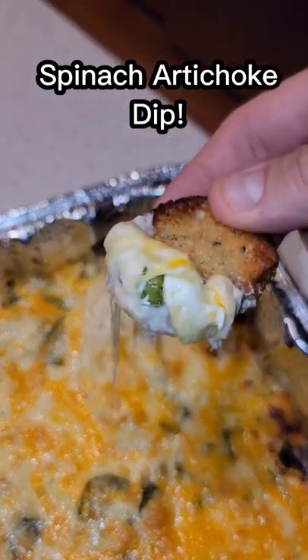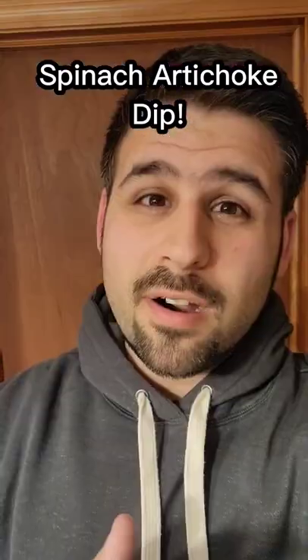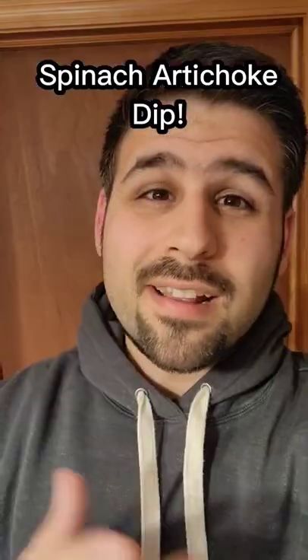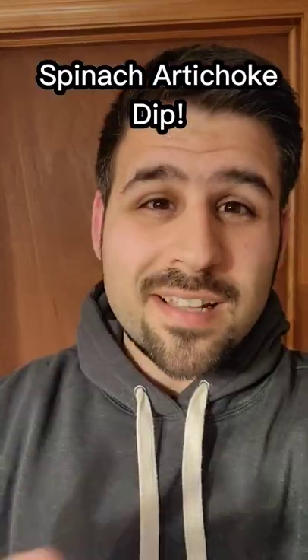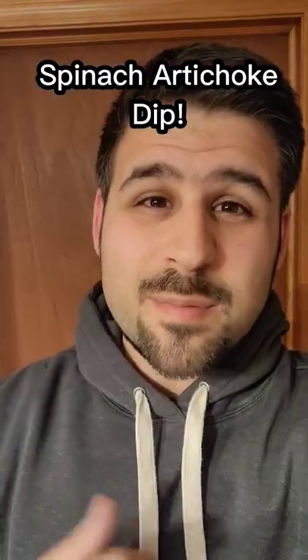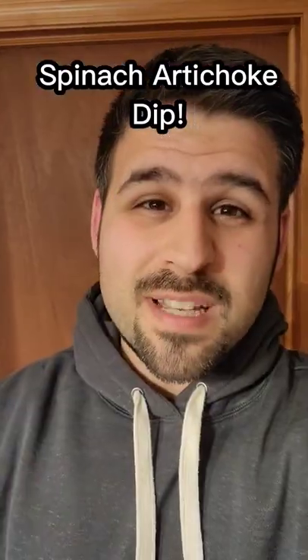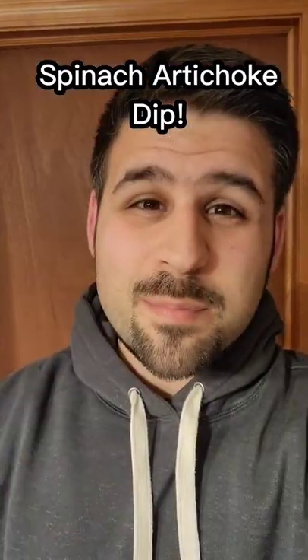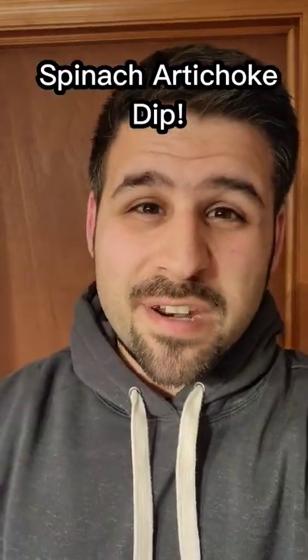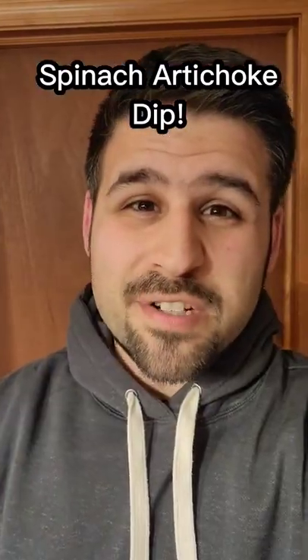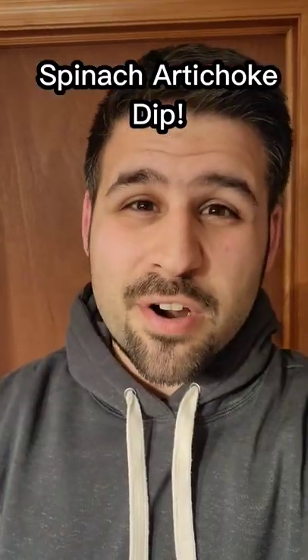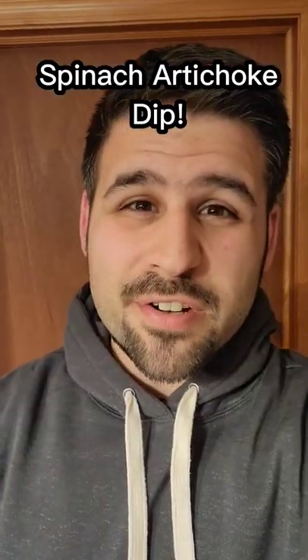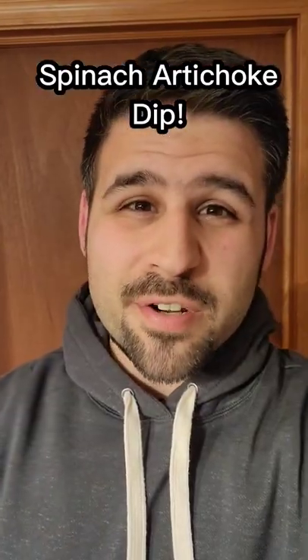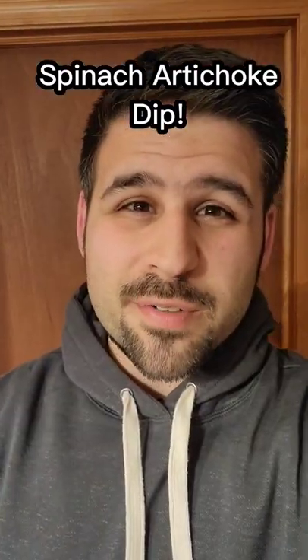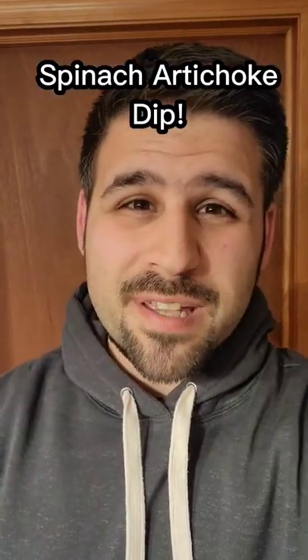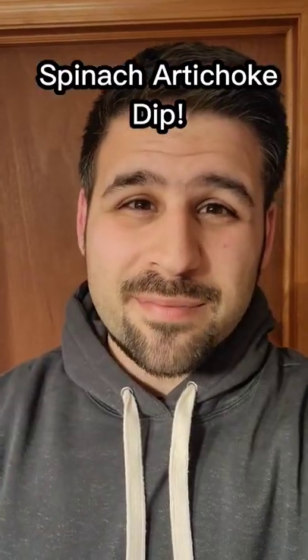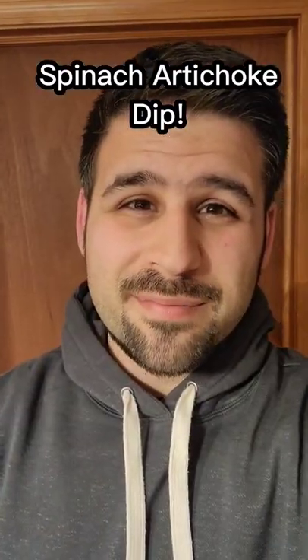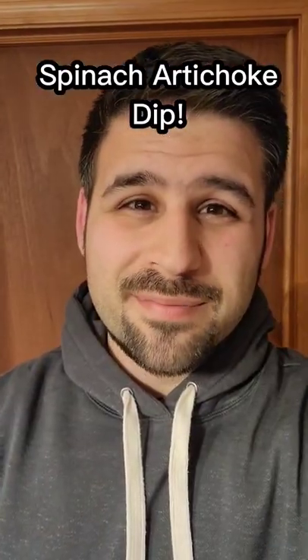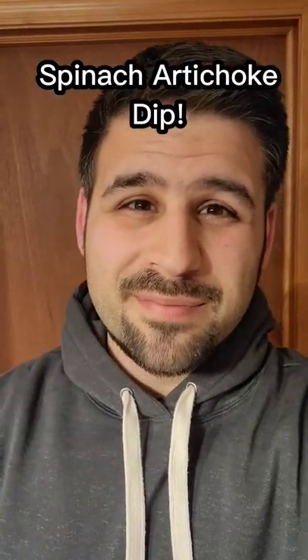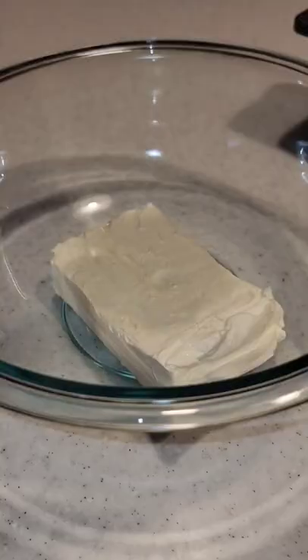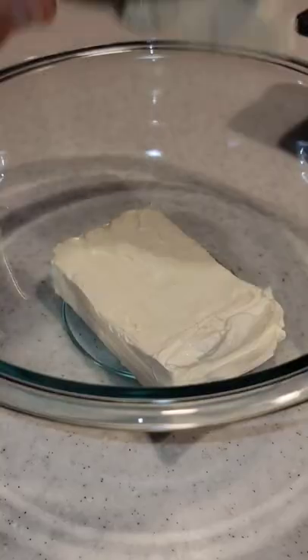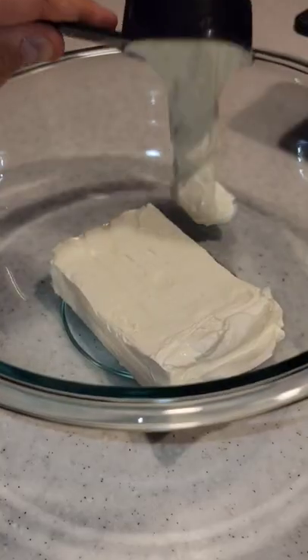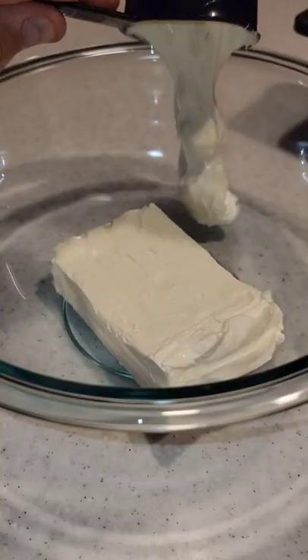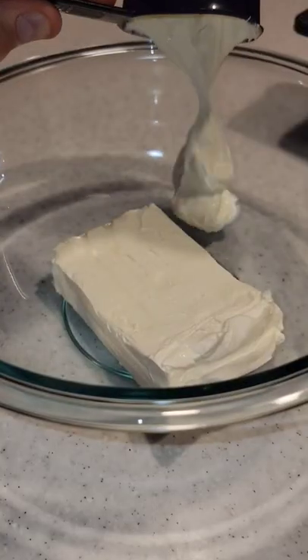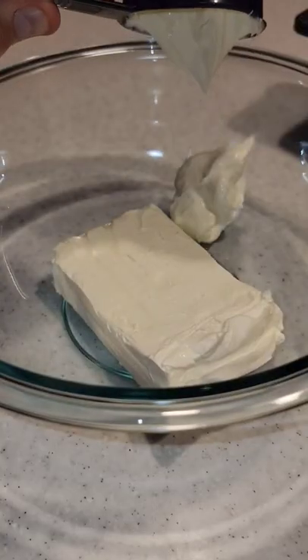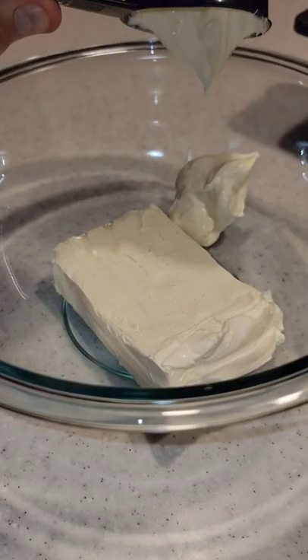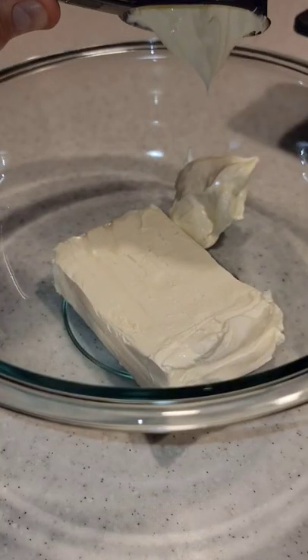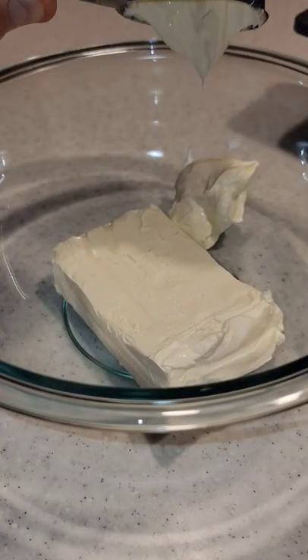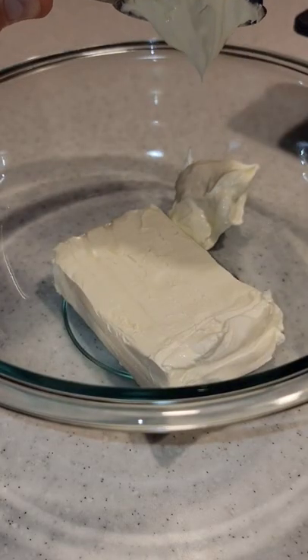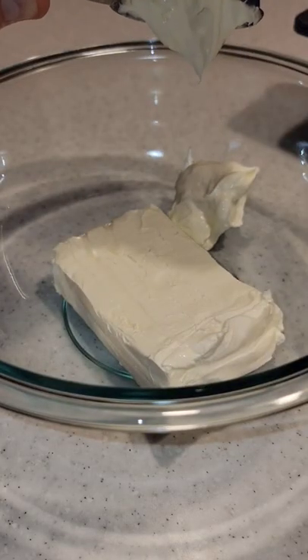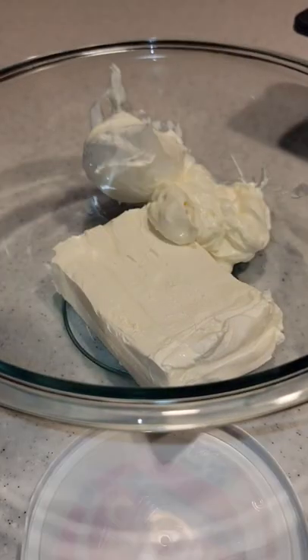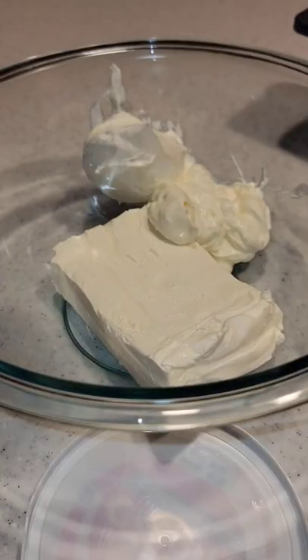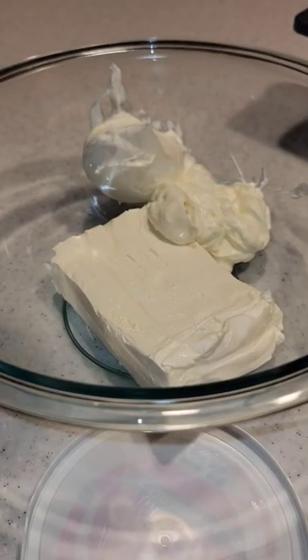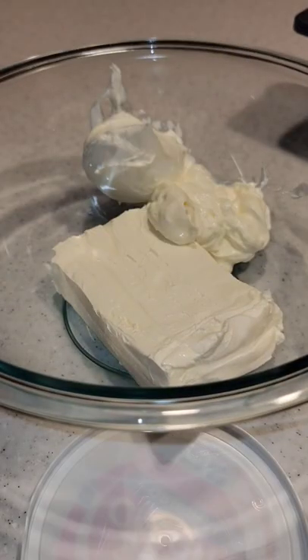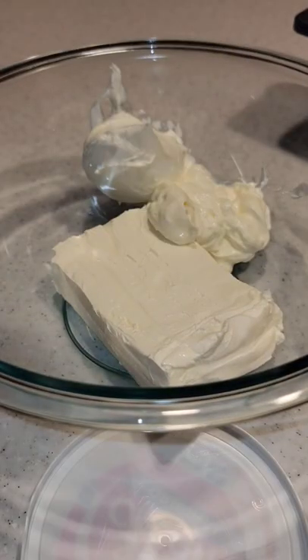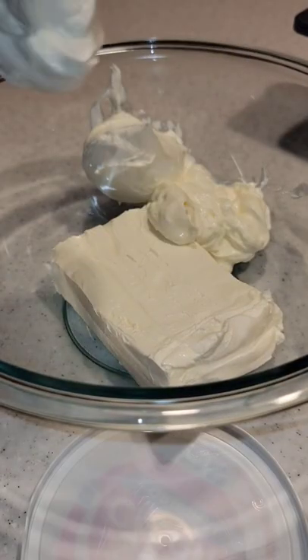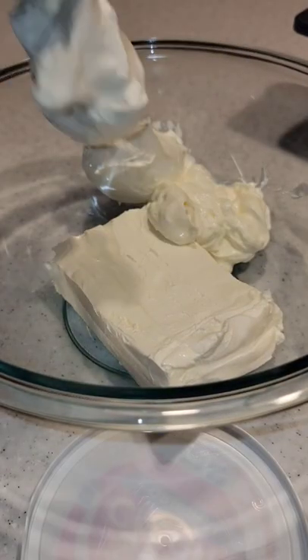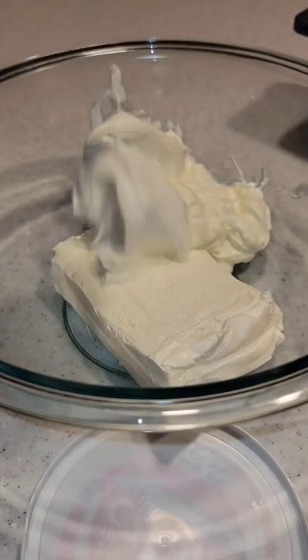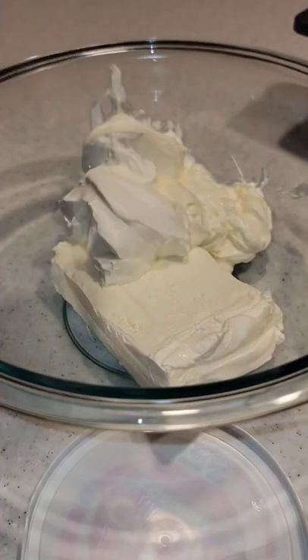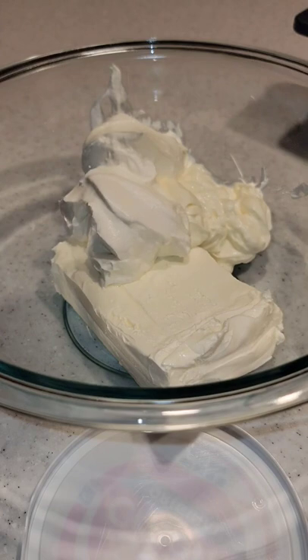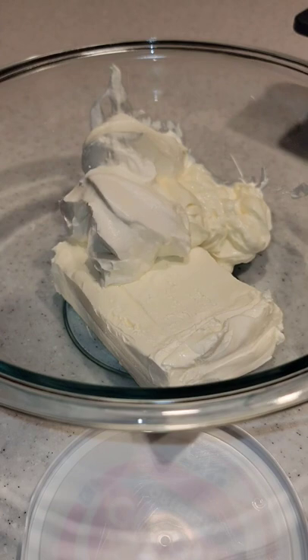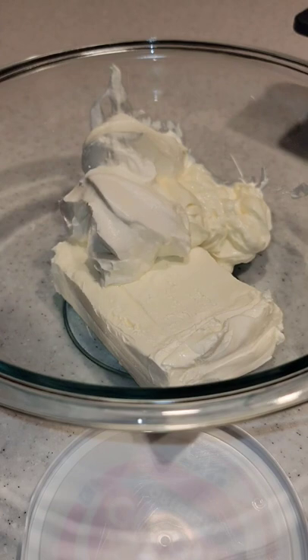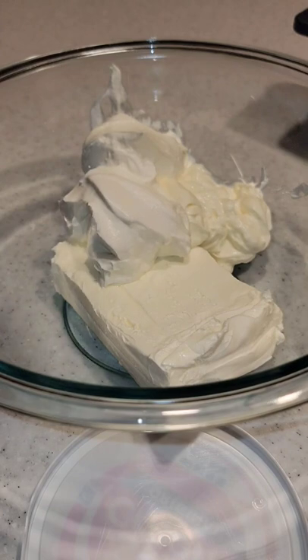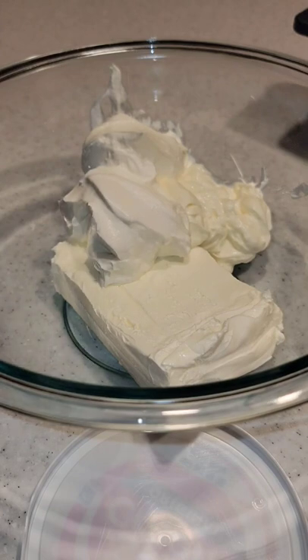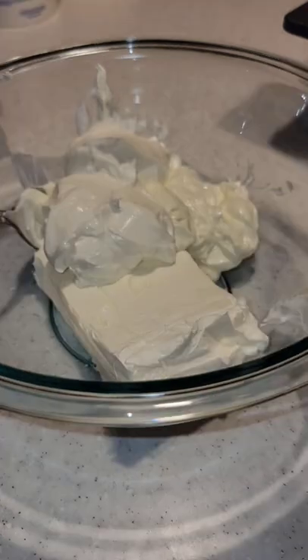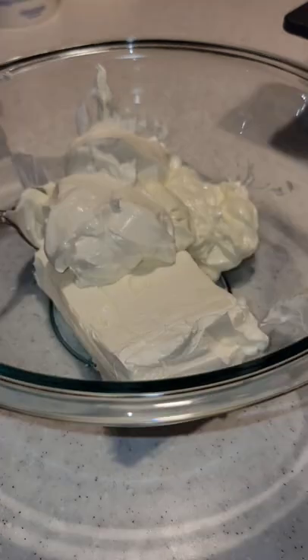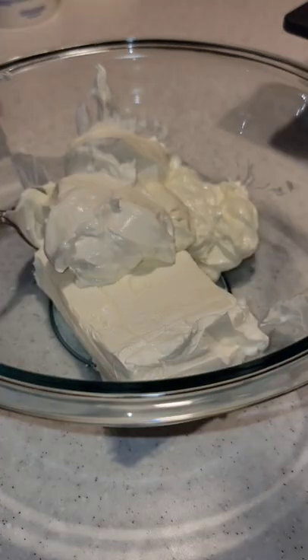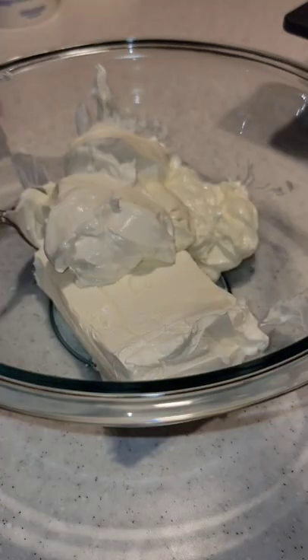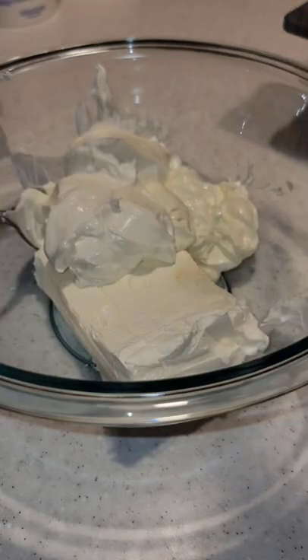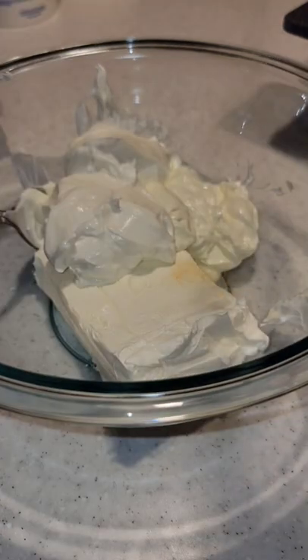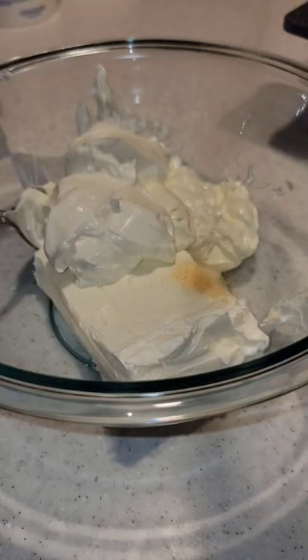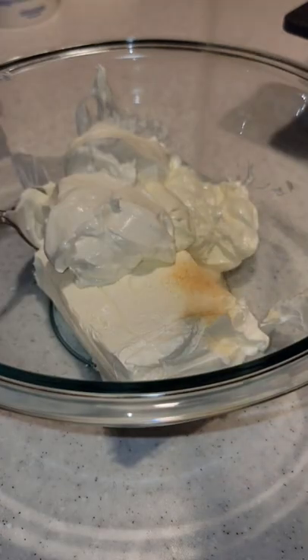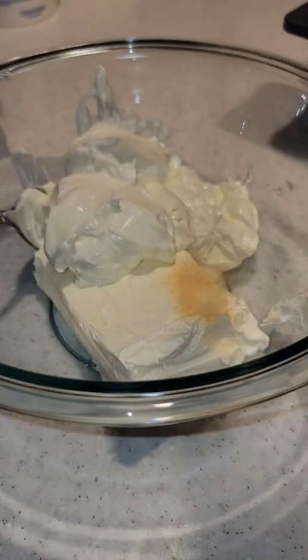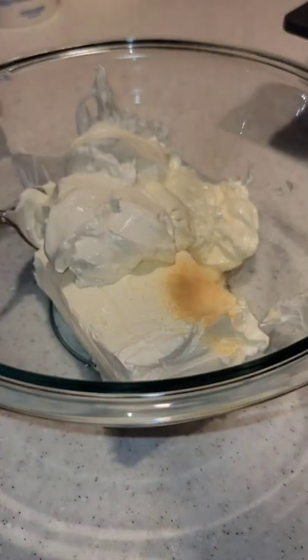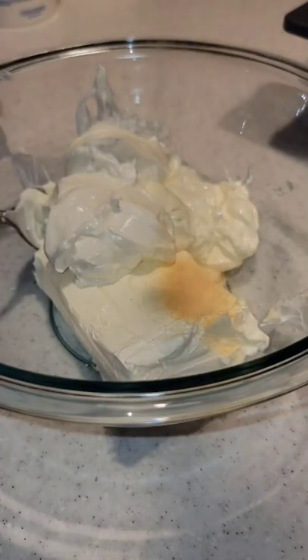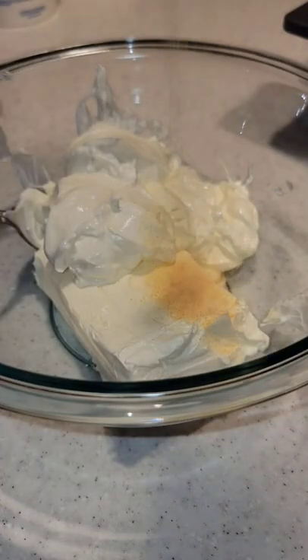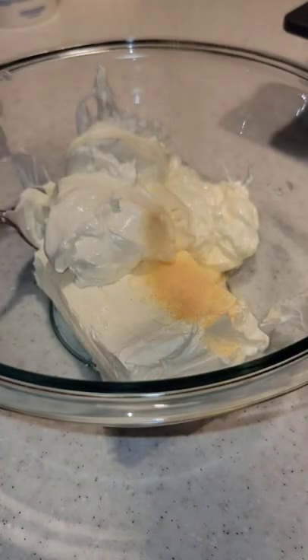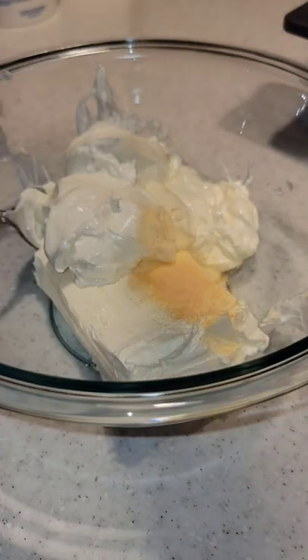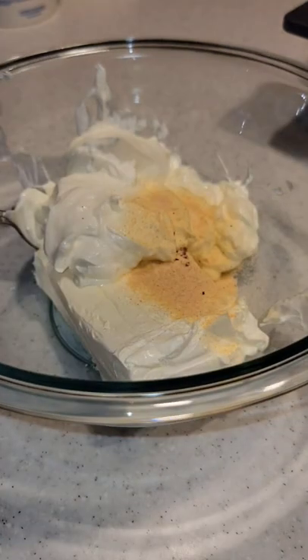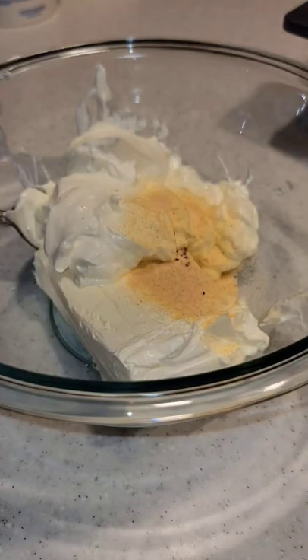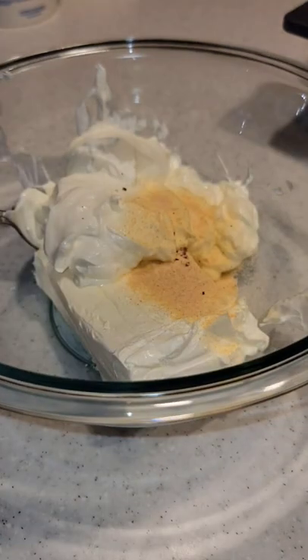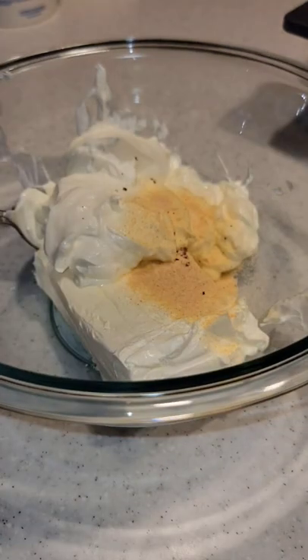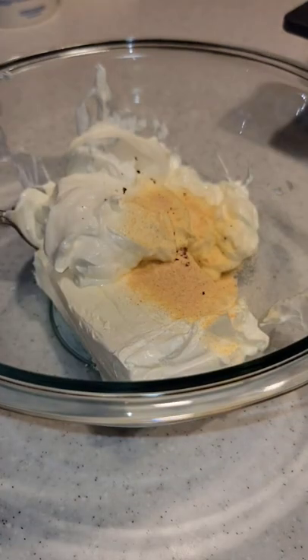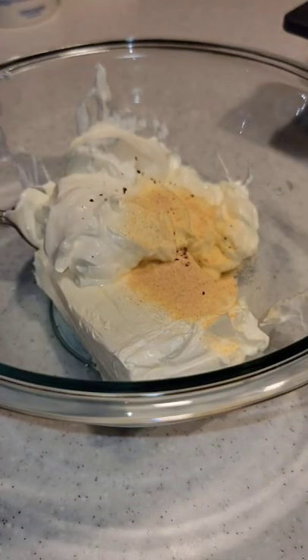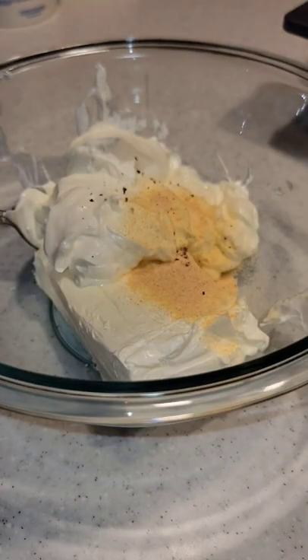Alright, let's make spinach artichoke dip. Start with a brick of cream cheese, 1/3 cup mayo, and 2/3 cup sour cream. Then add your garlic powder and black pepper.